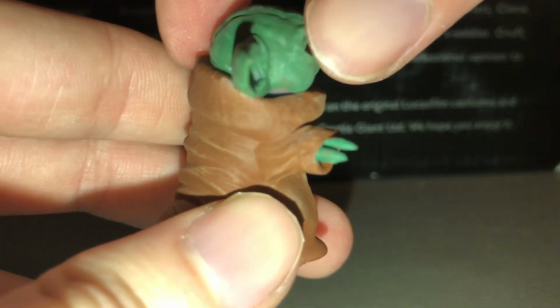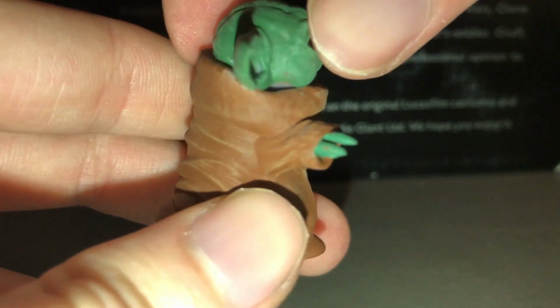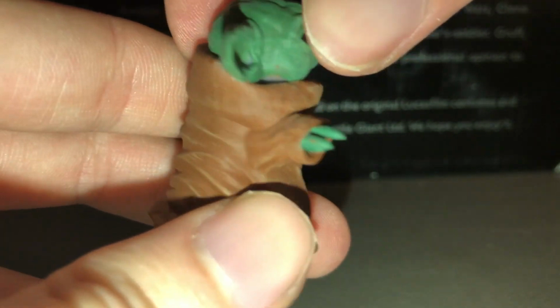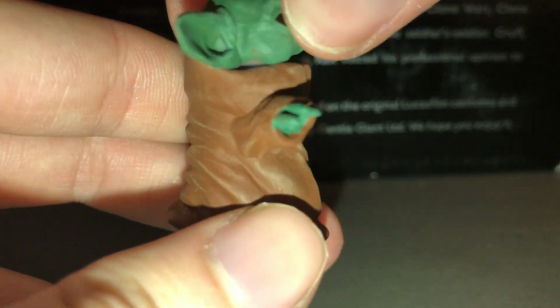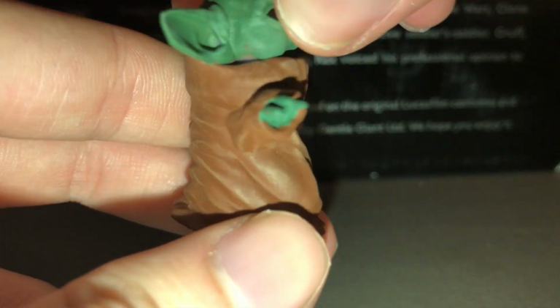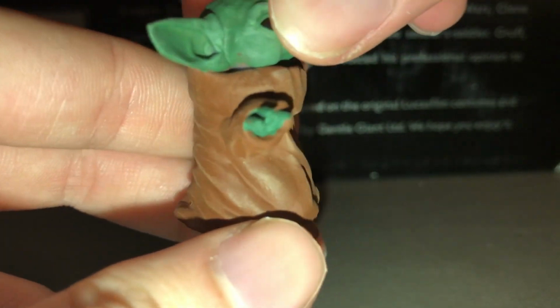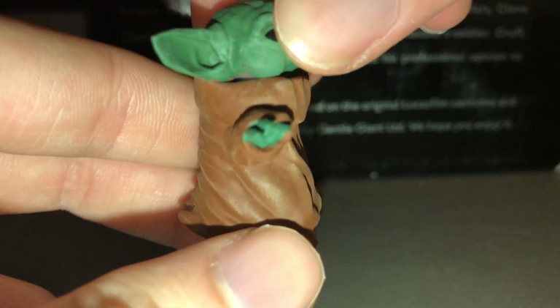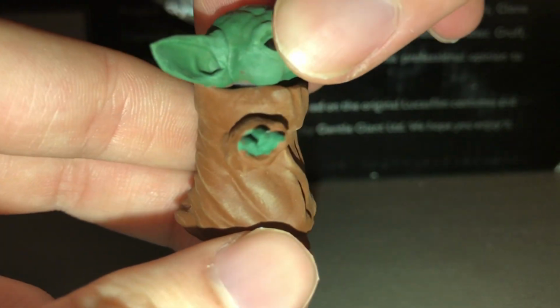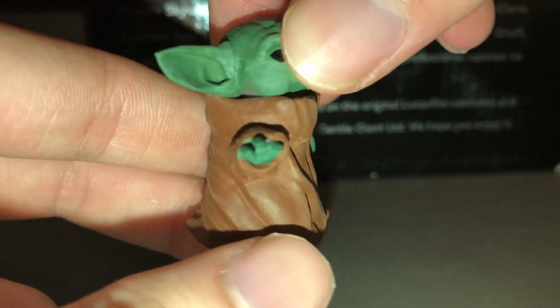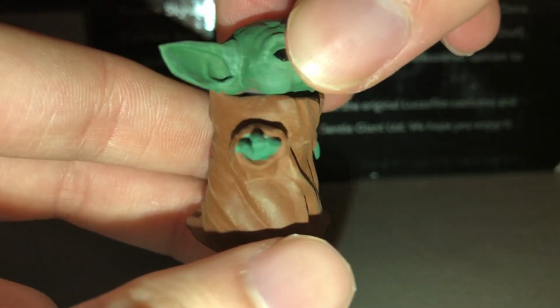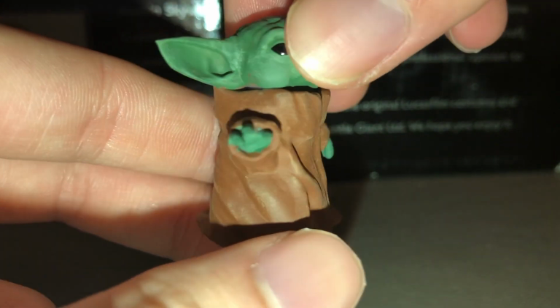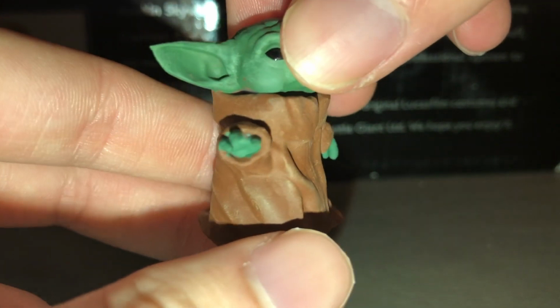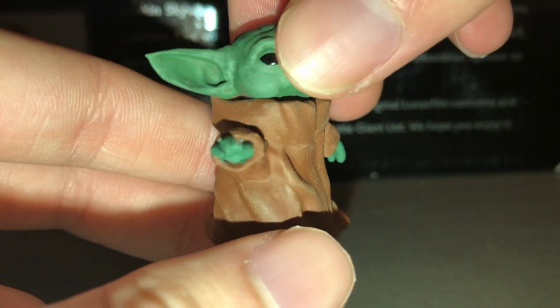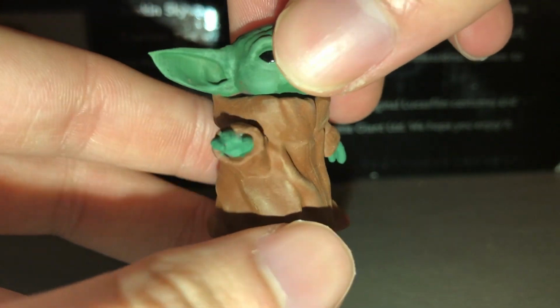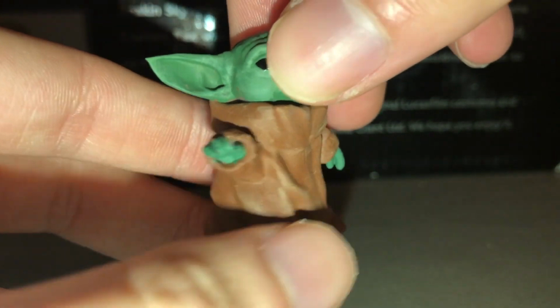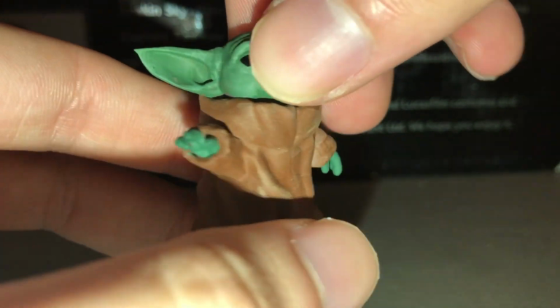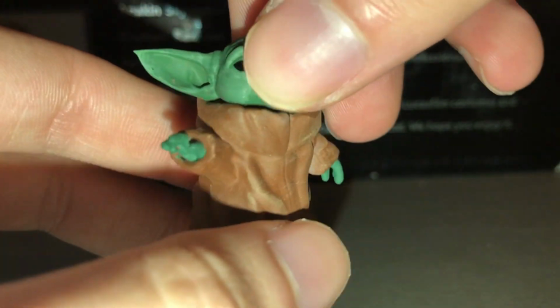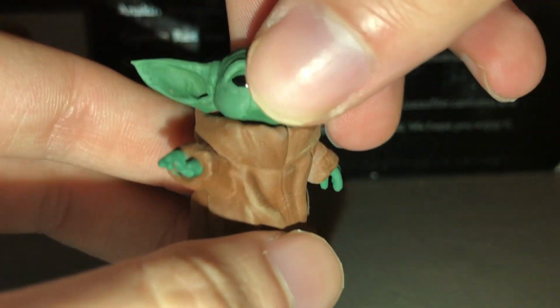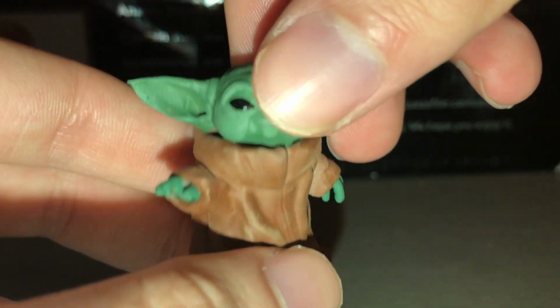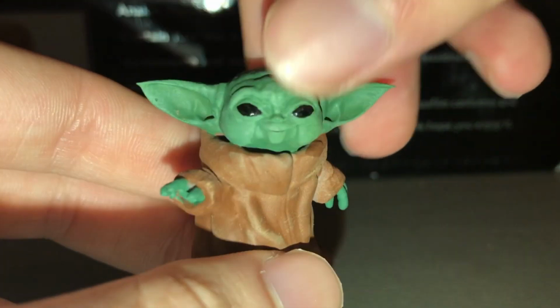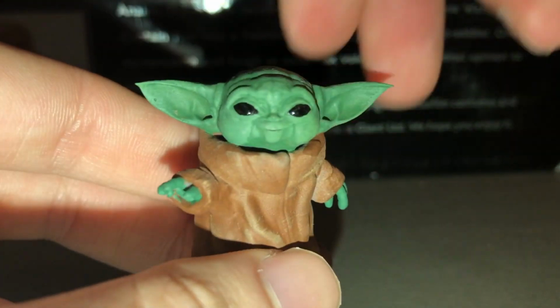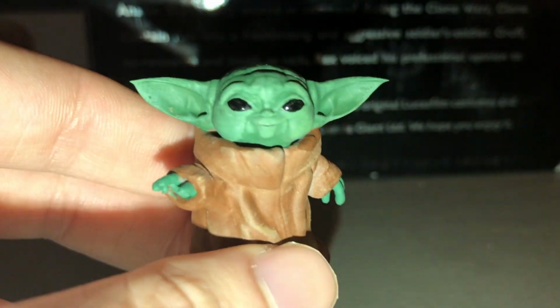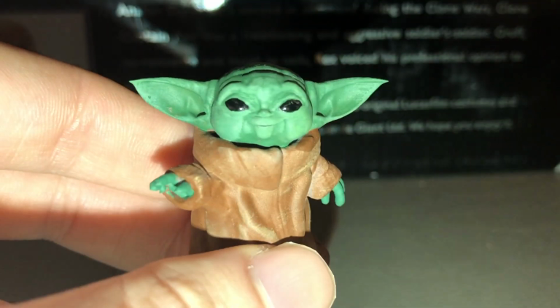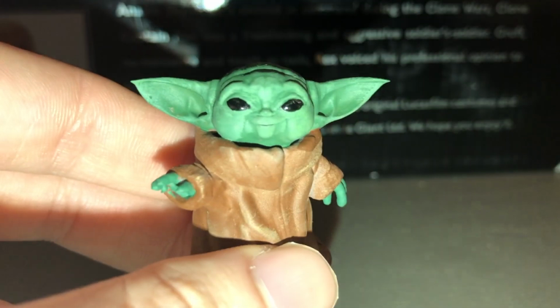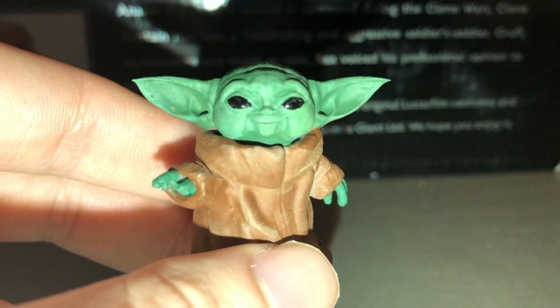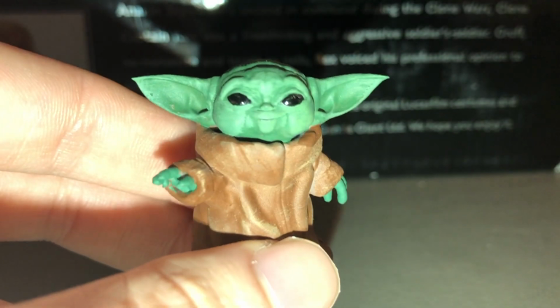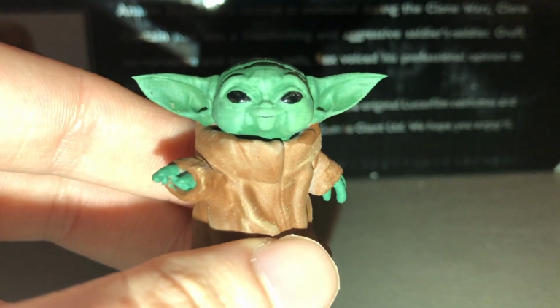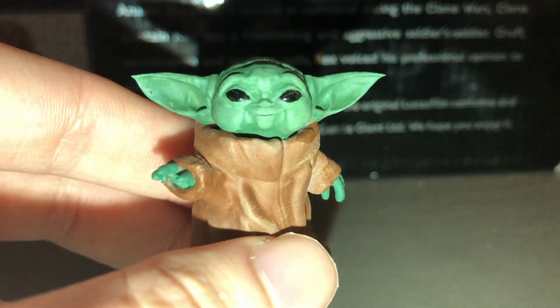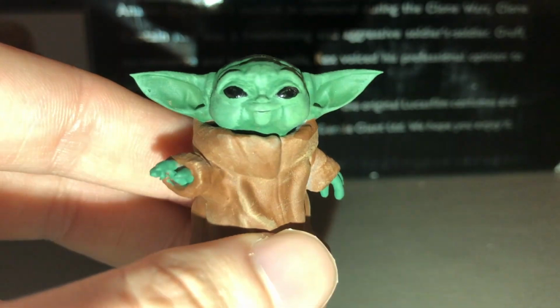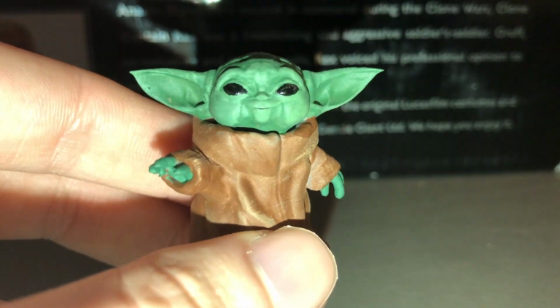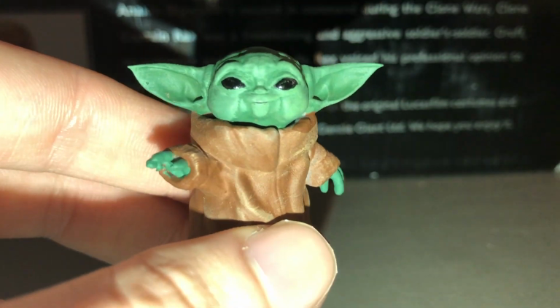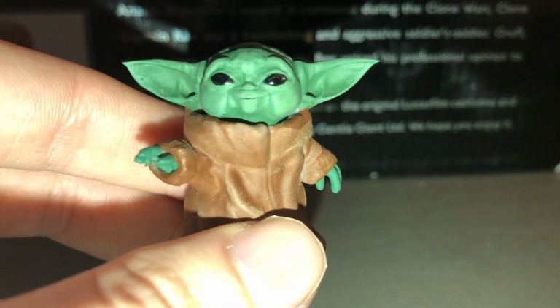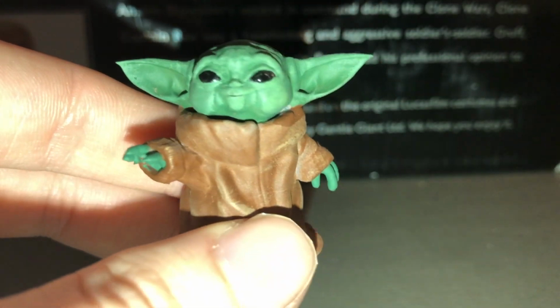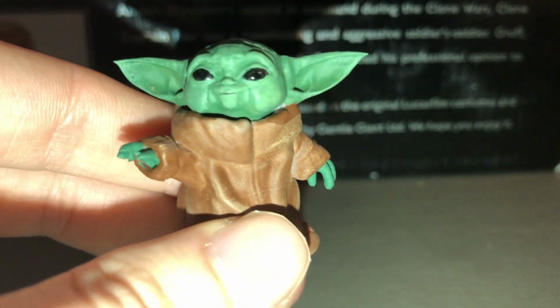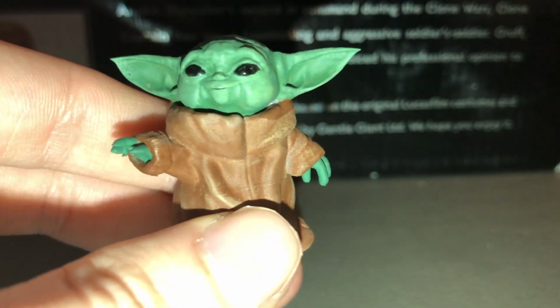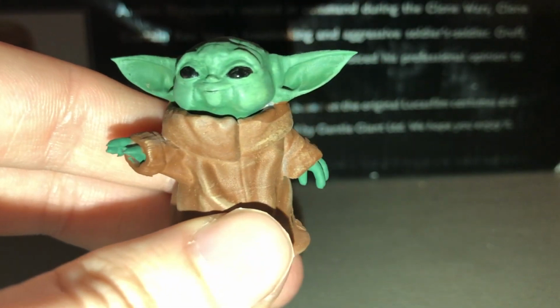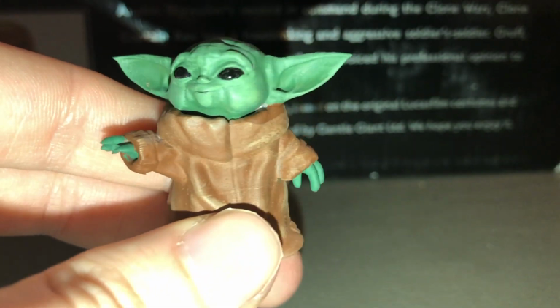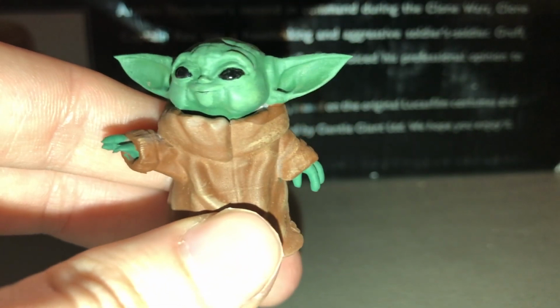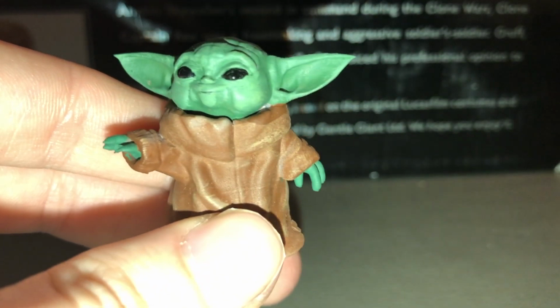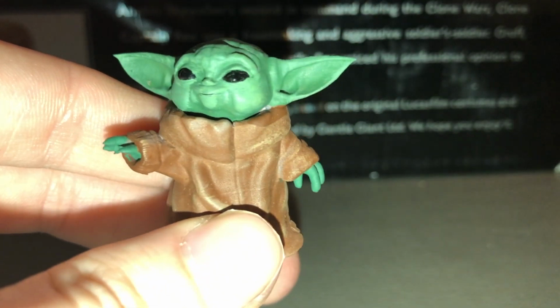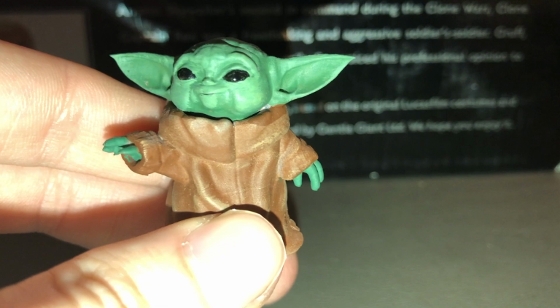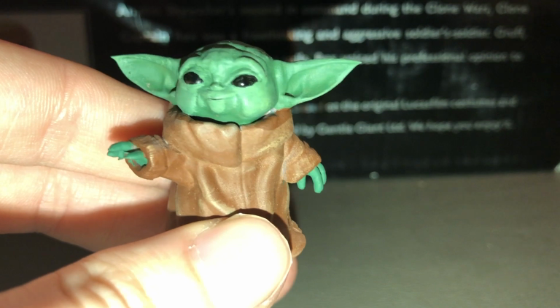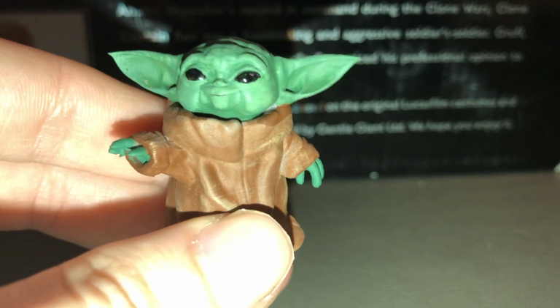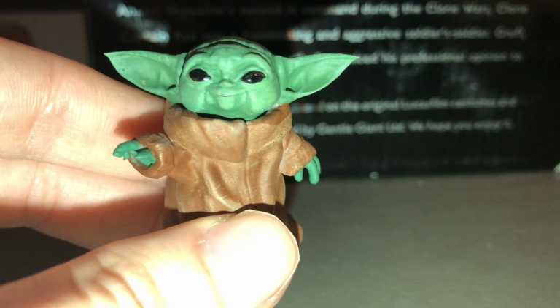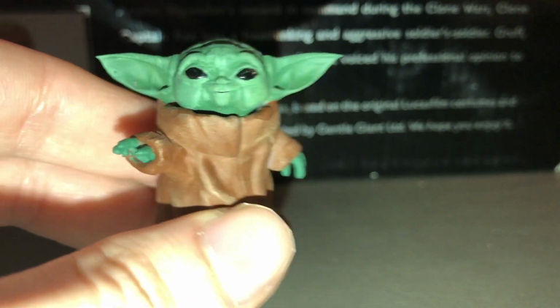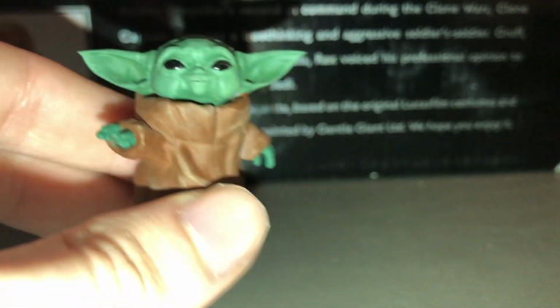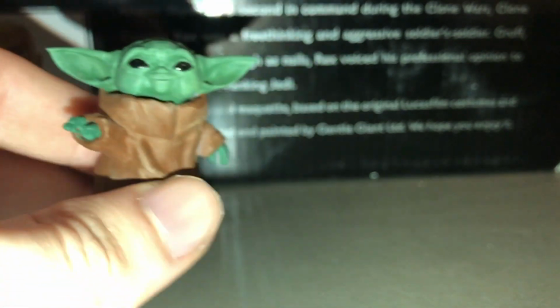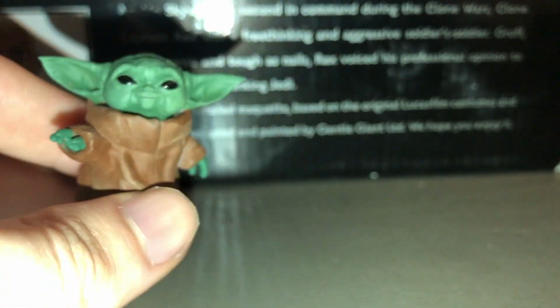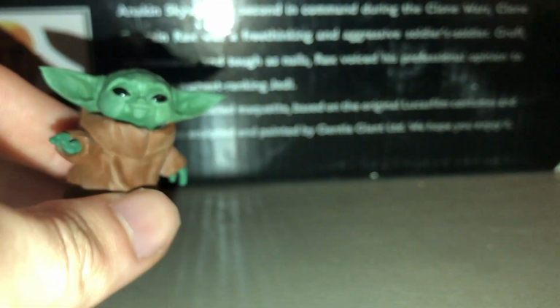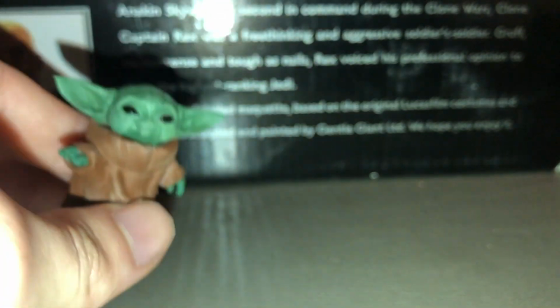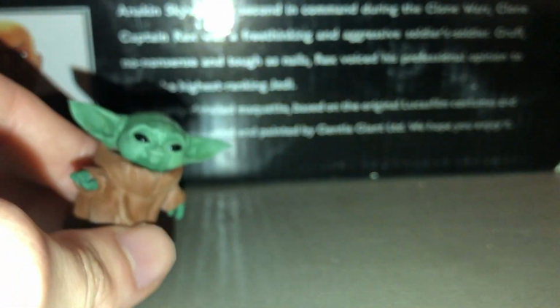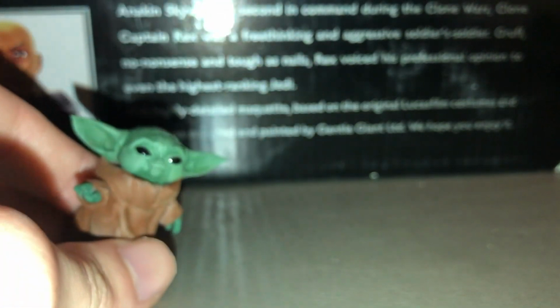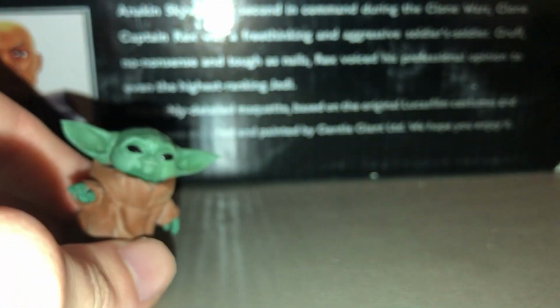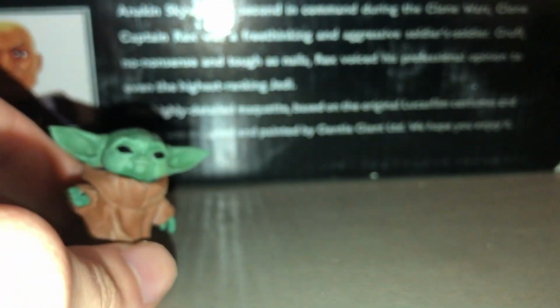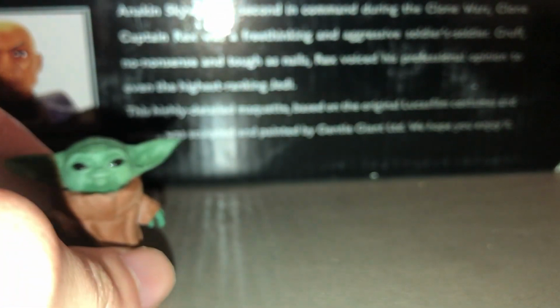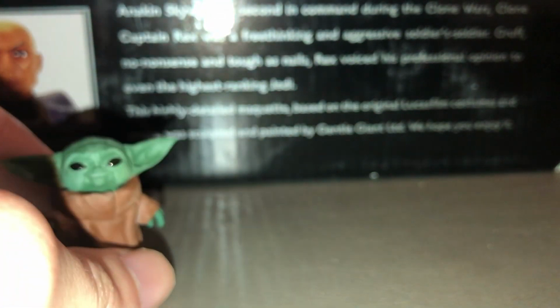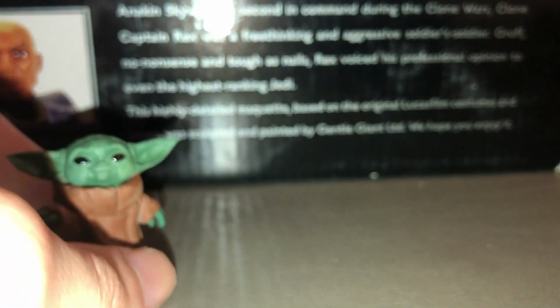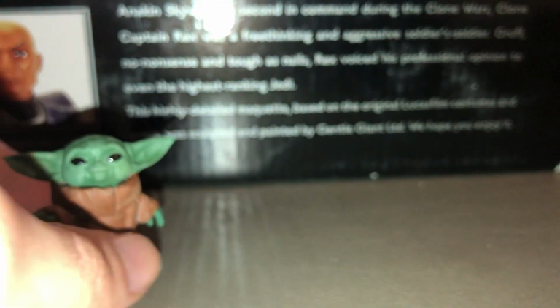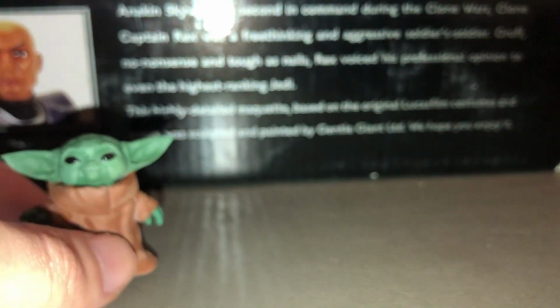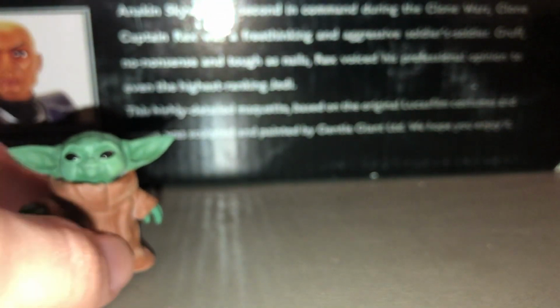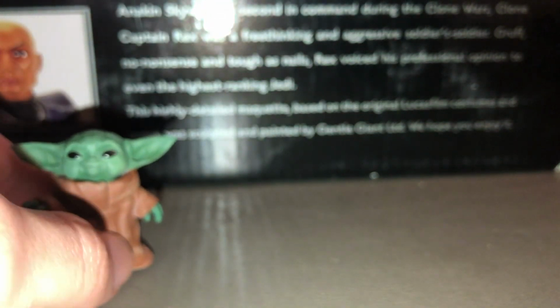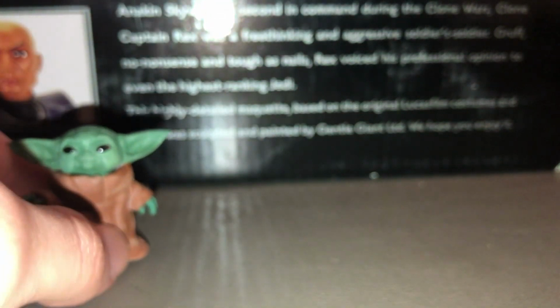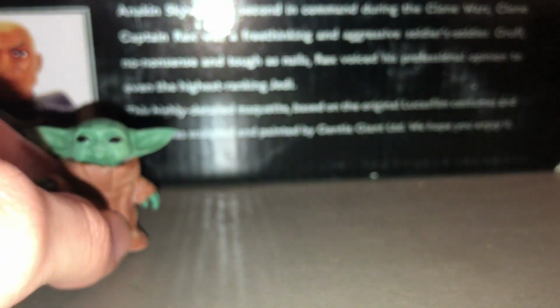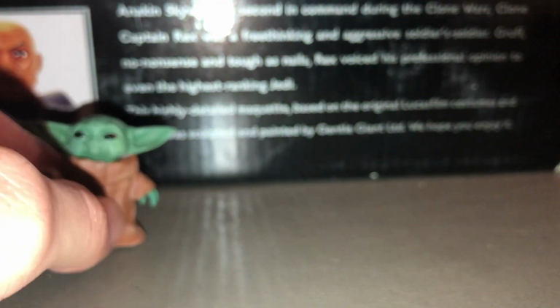He looks awesome — as cute as ever, of course. Baby Yoda using the Force.